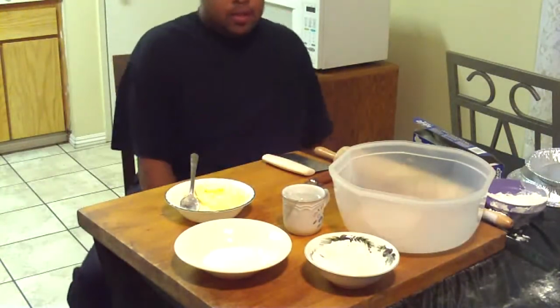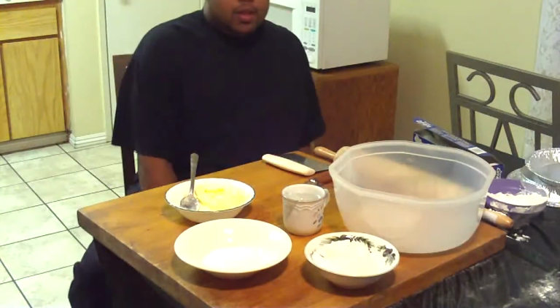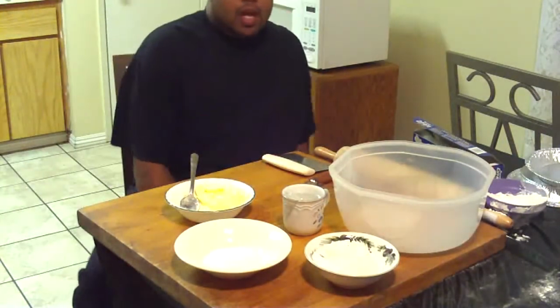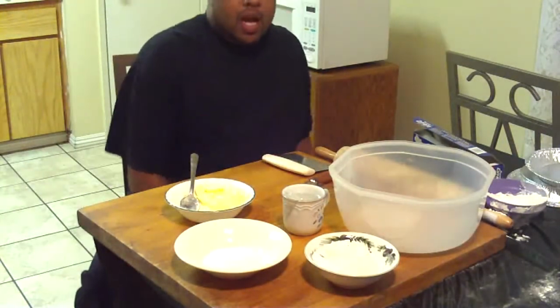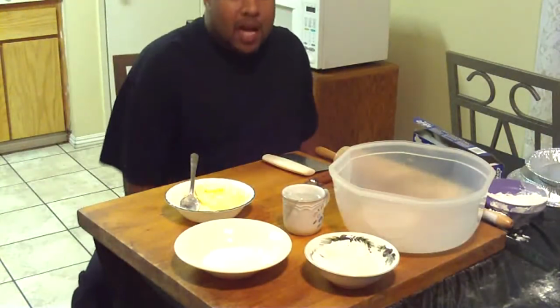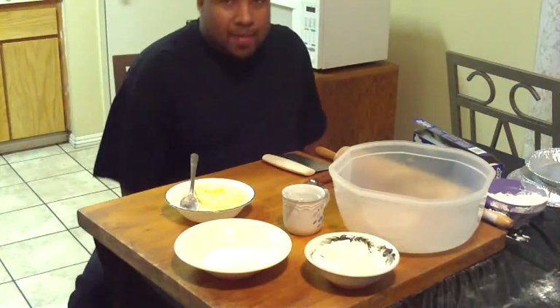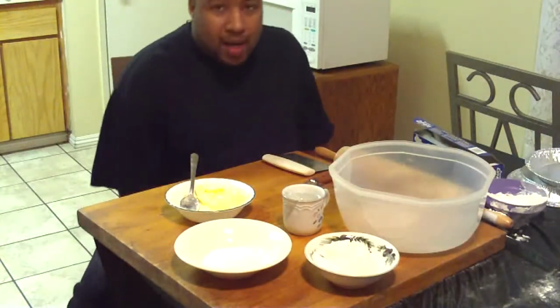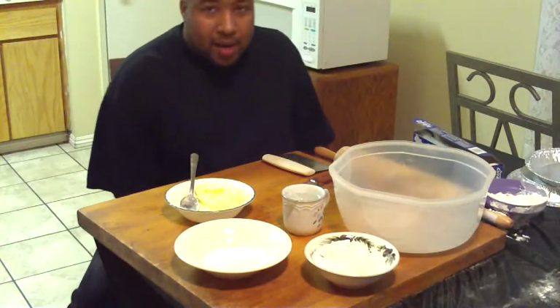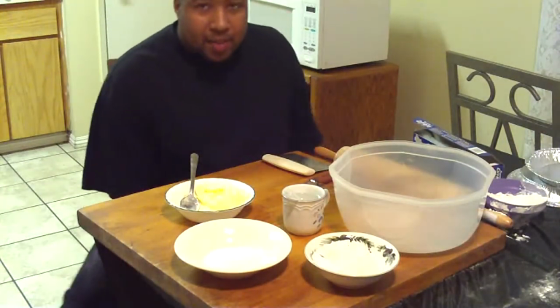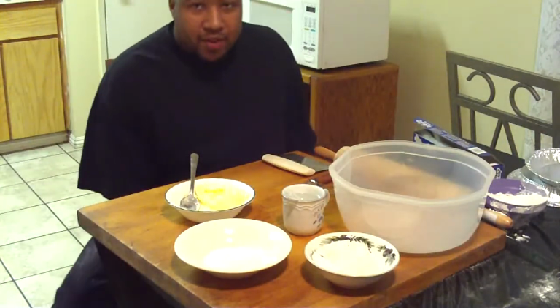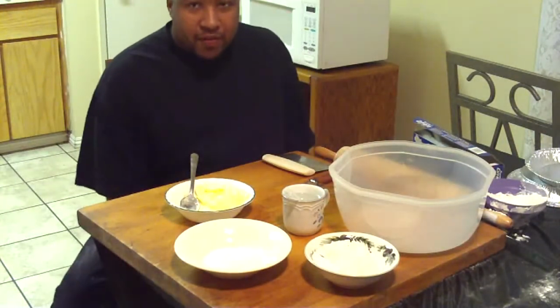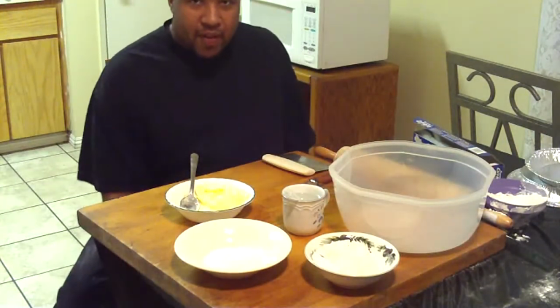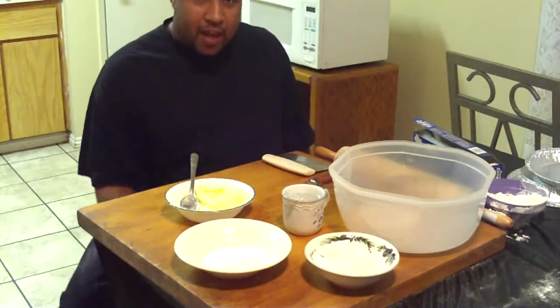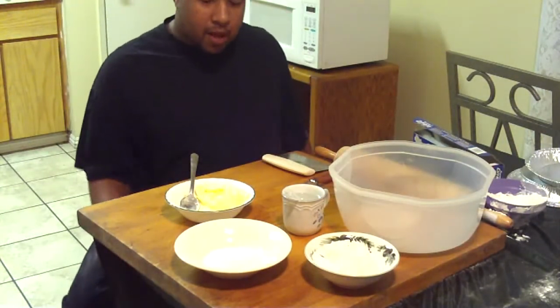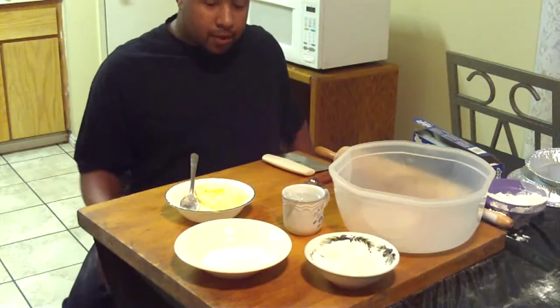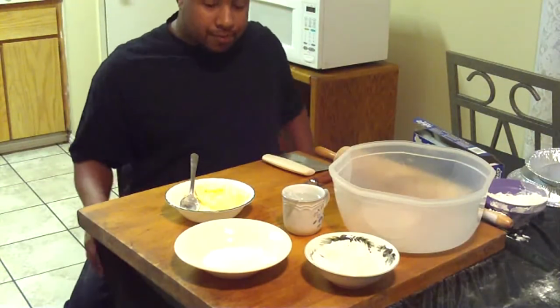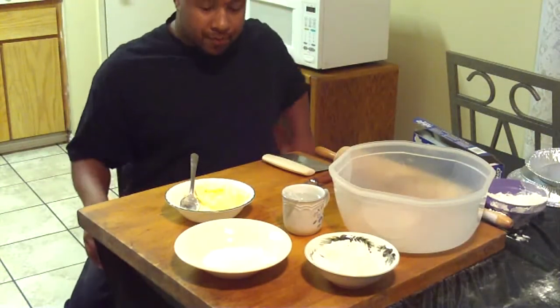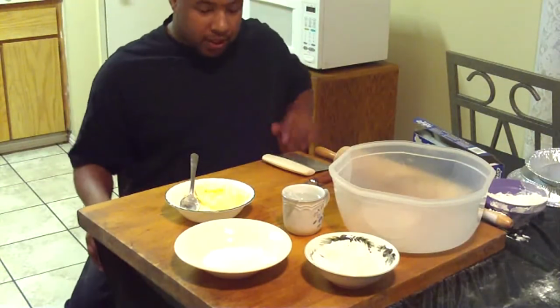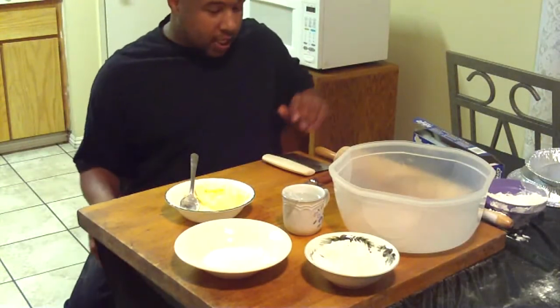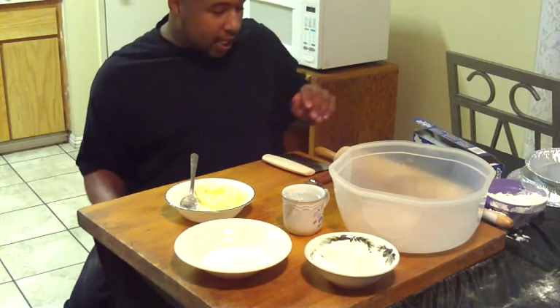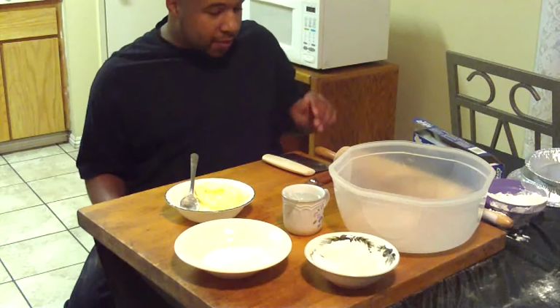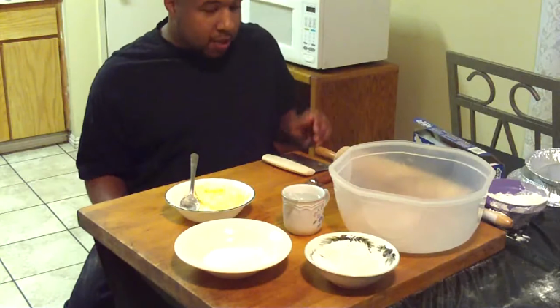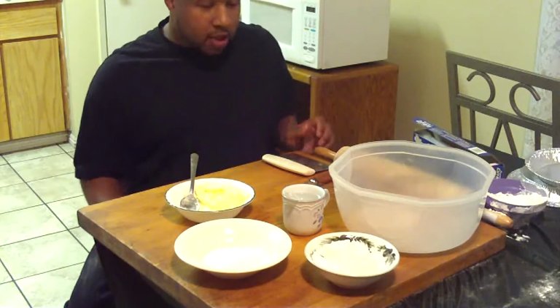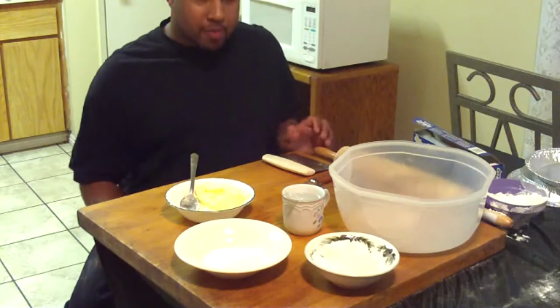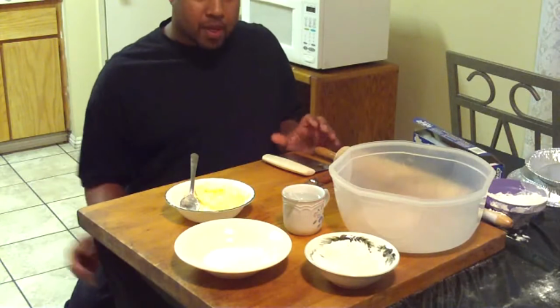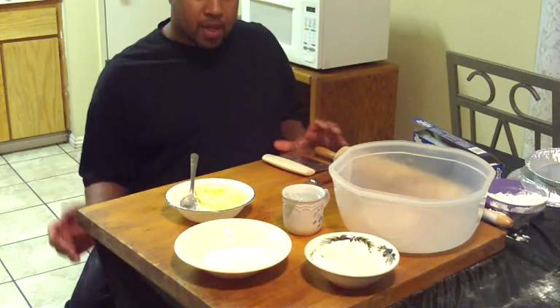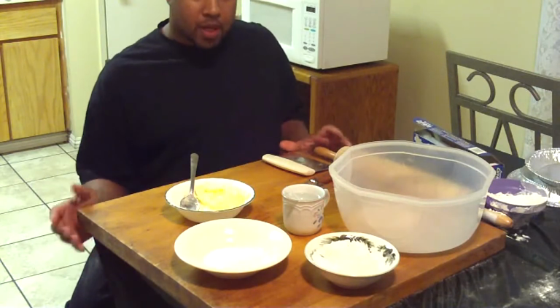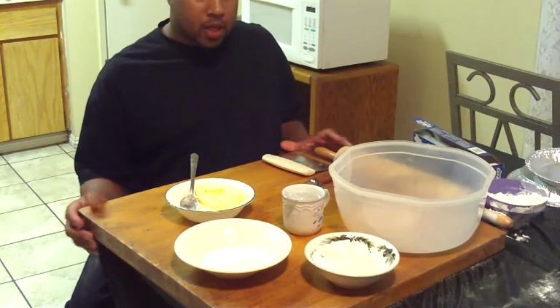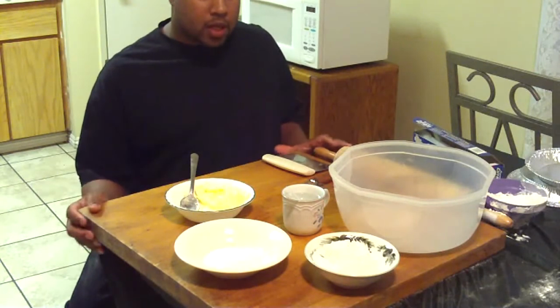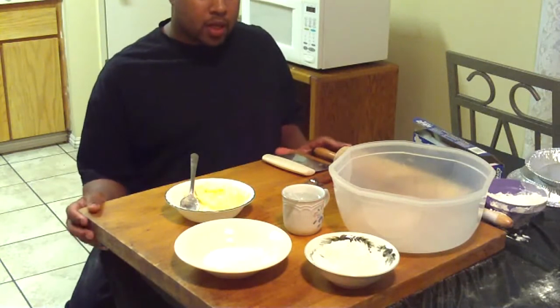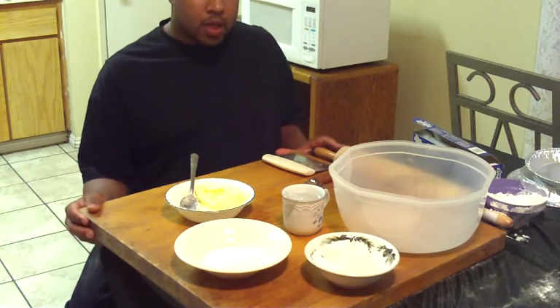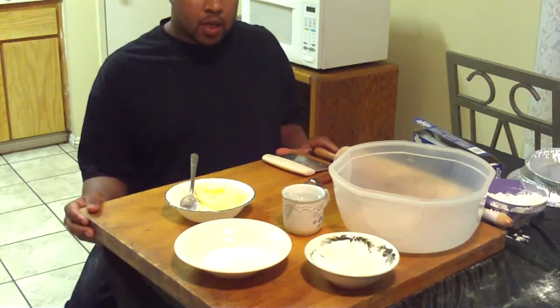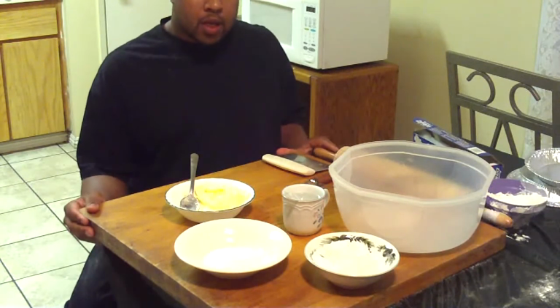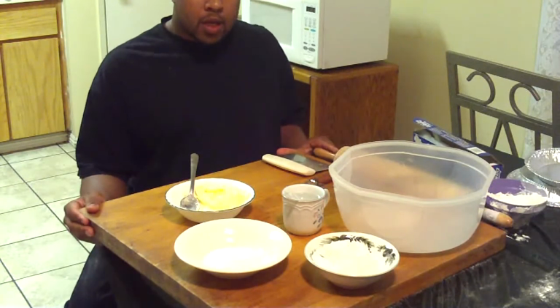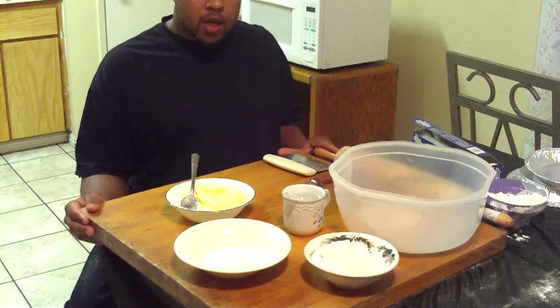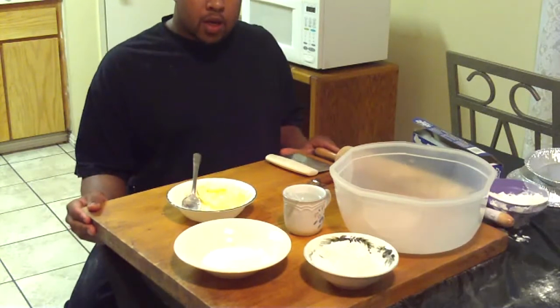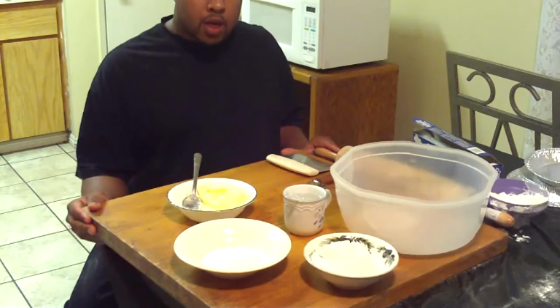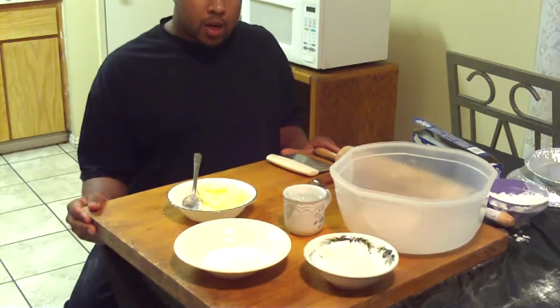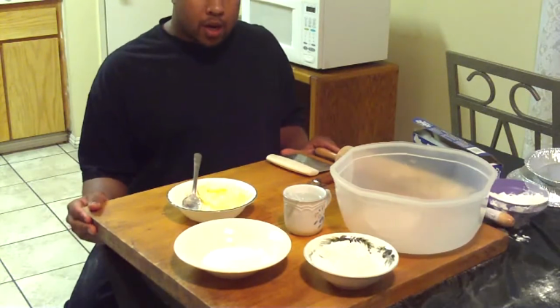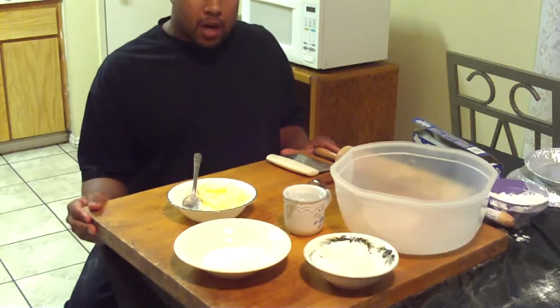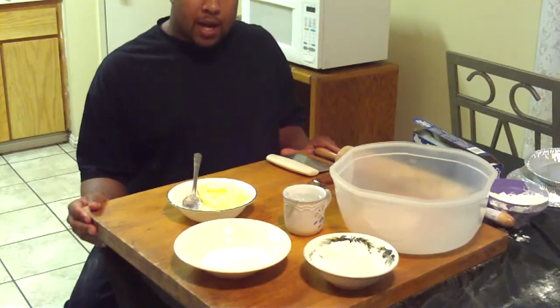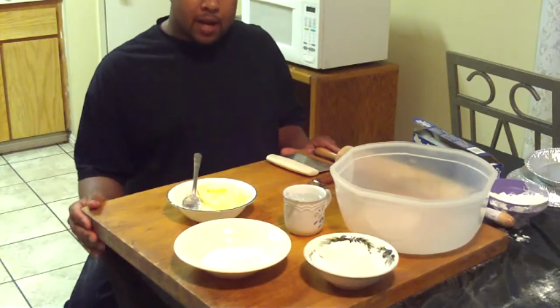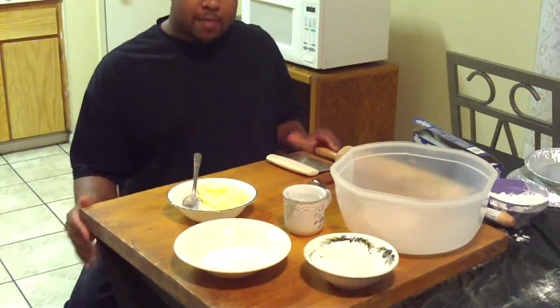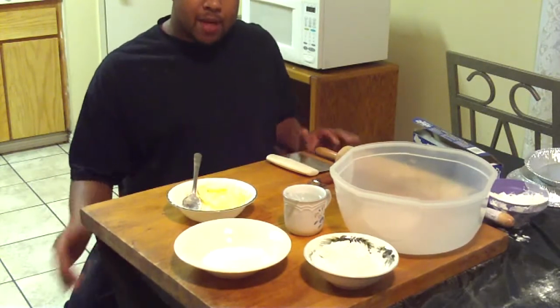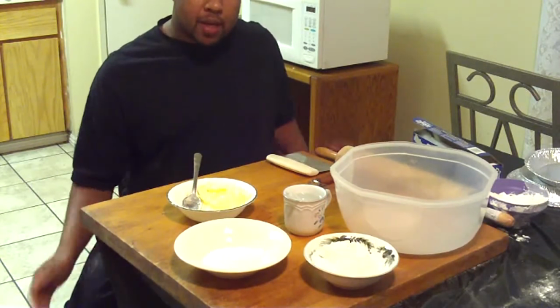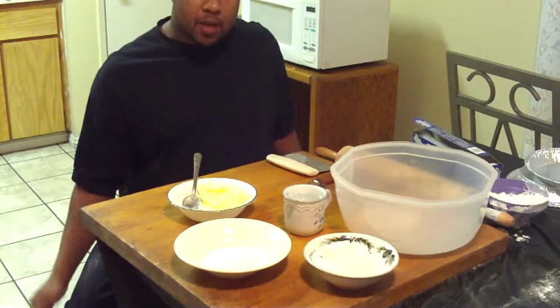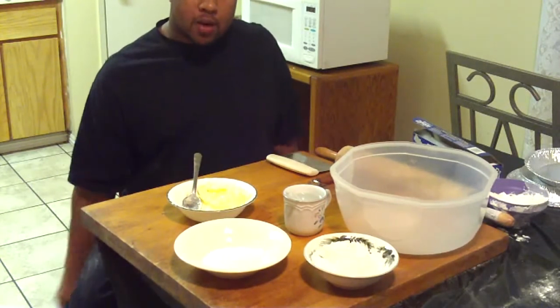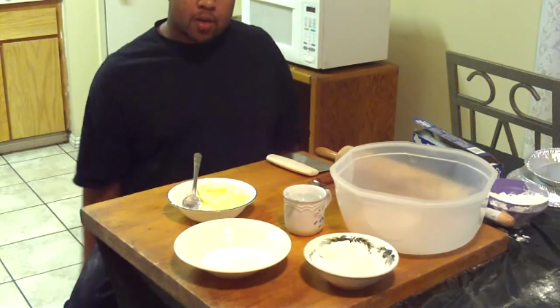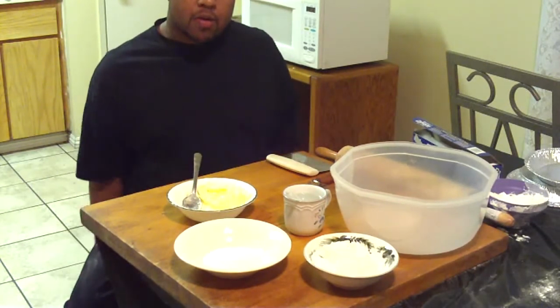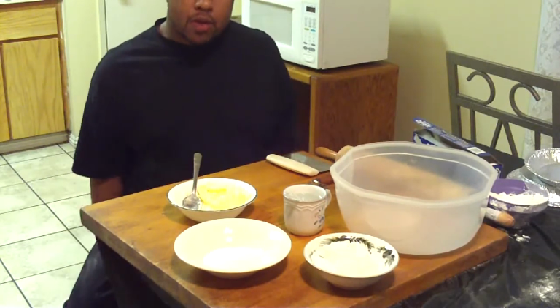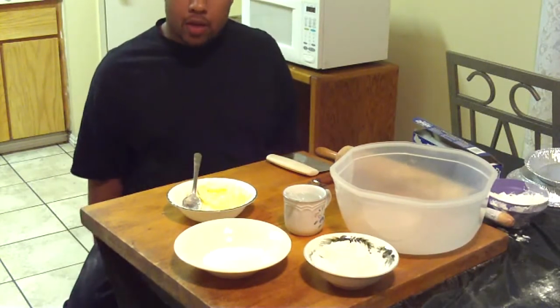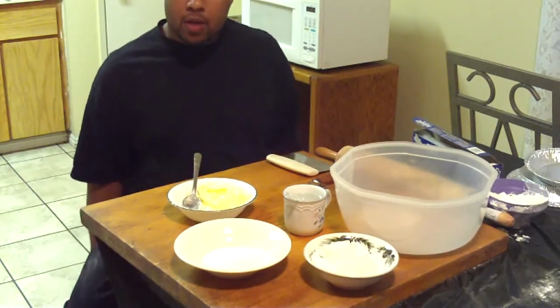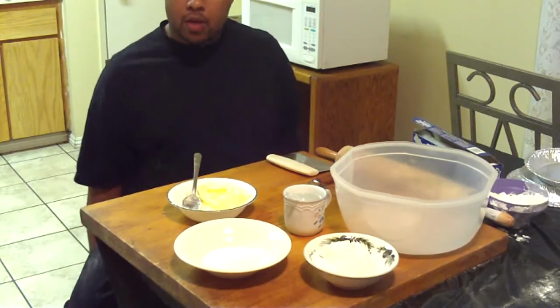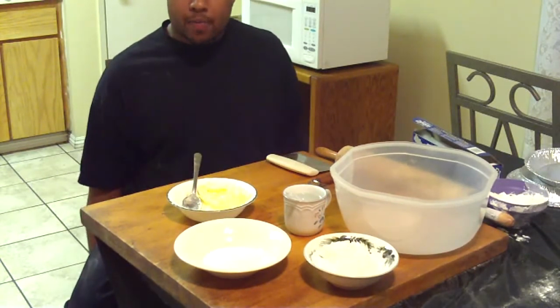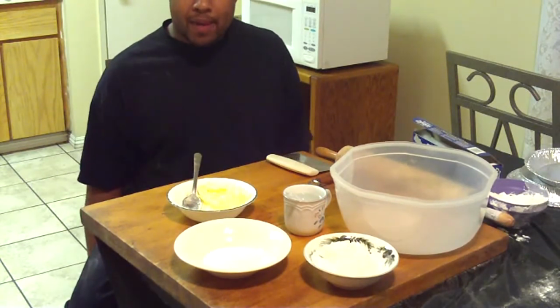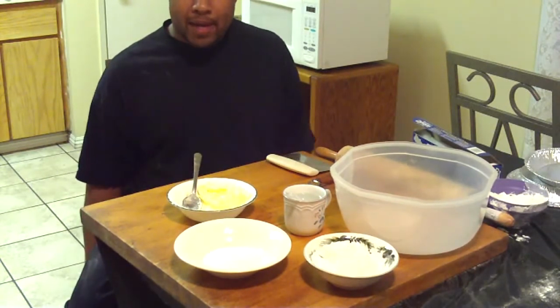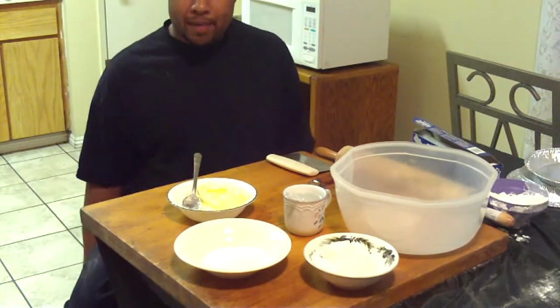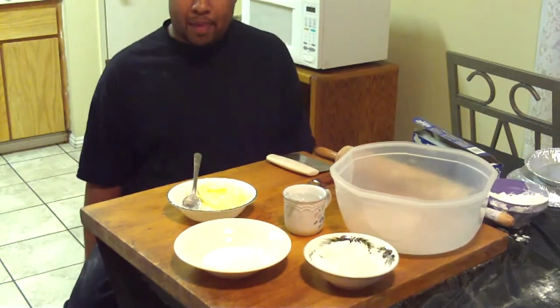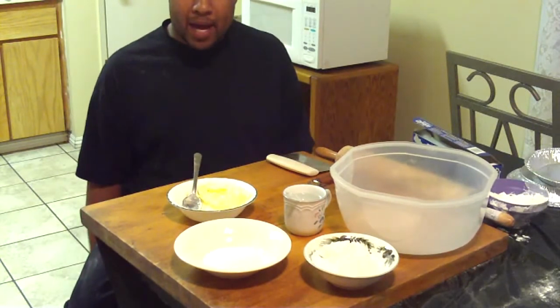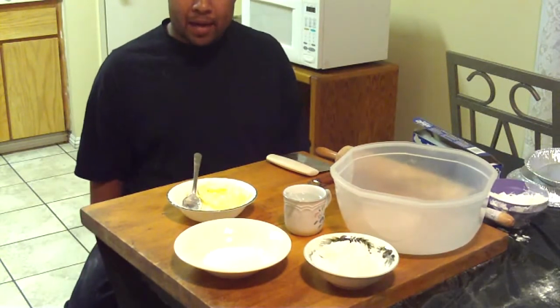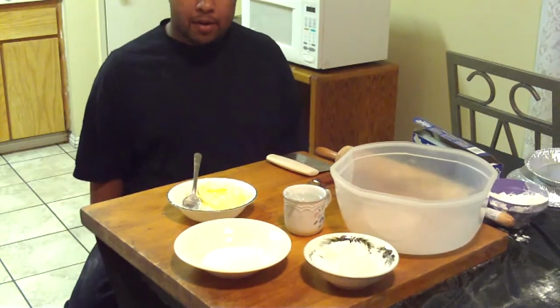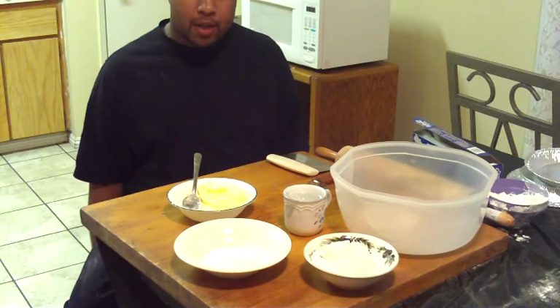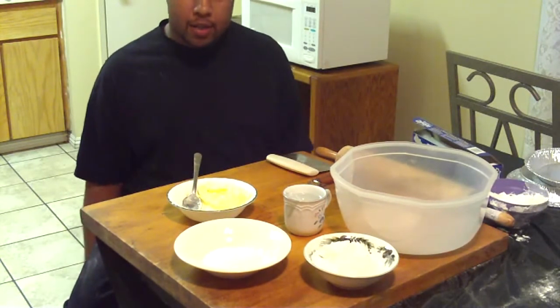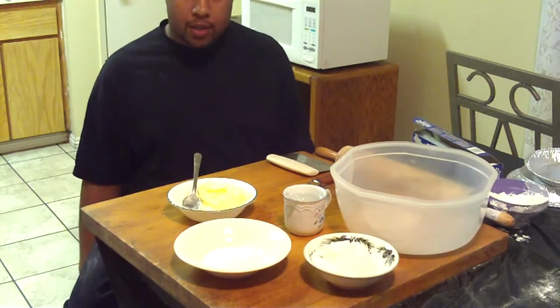Hi, my name is Val. Today we're going to be learning how to make your own homemade pie crust.